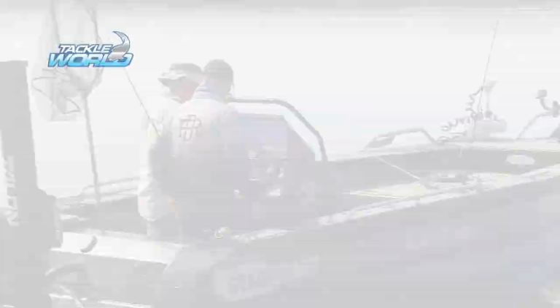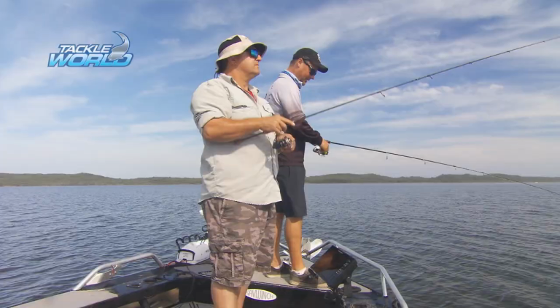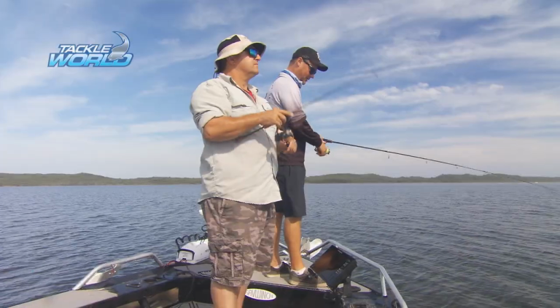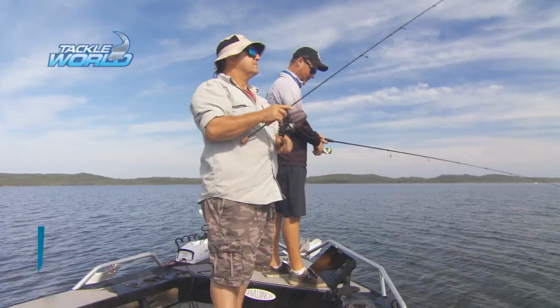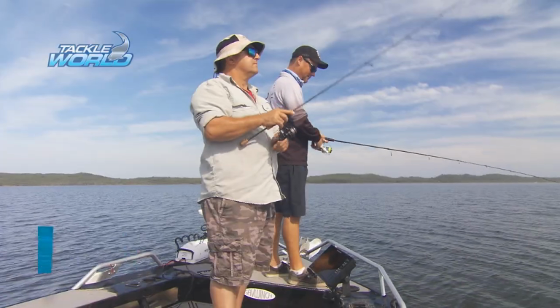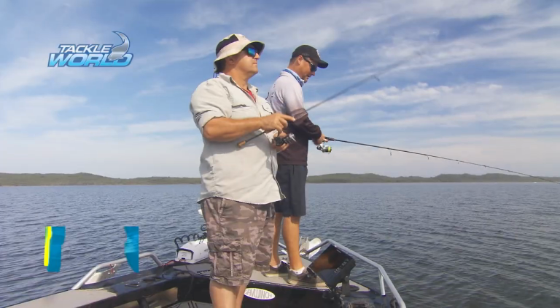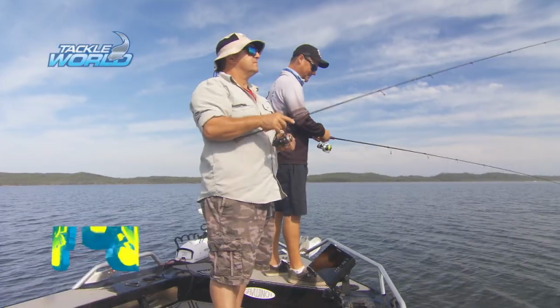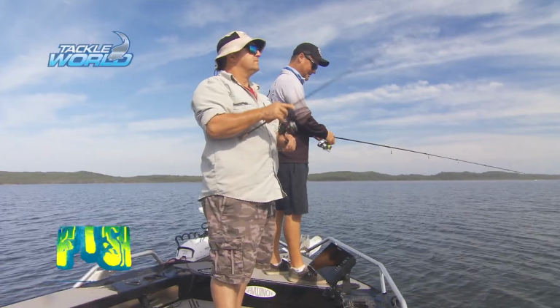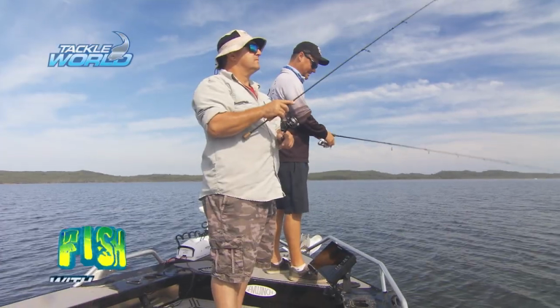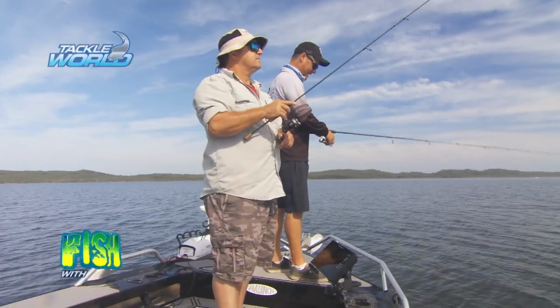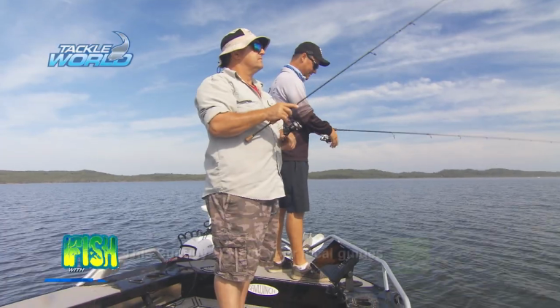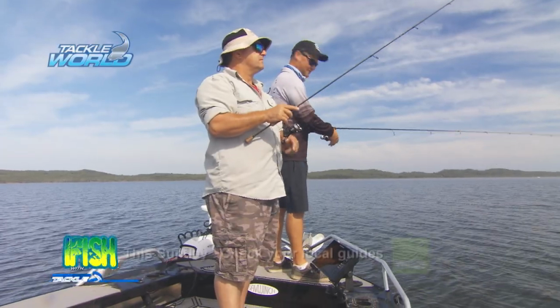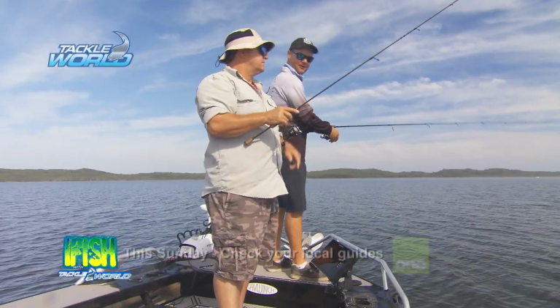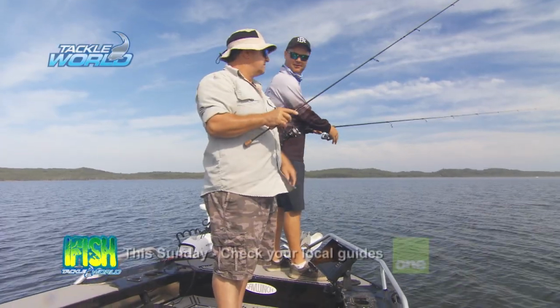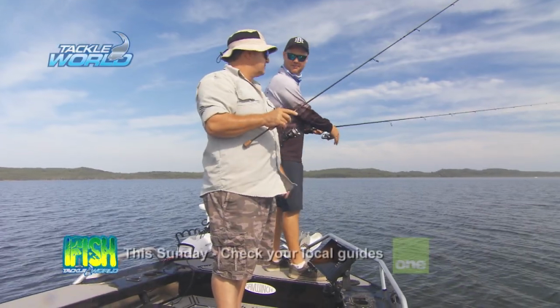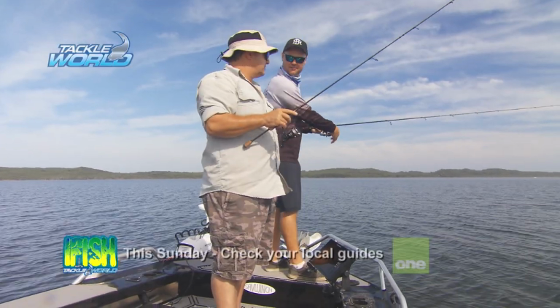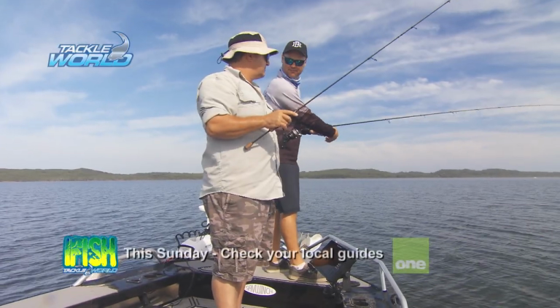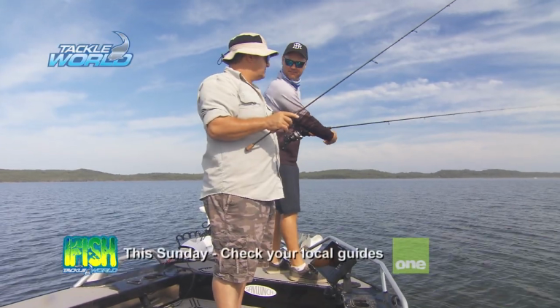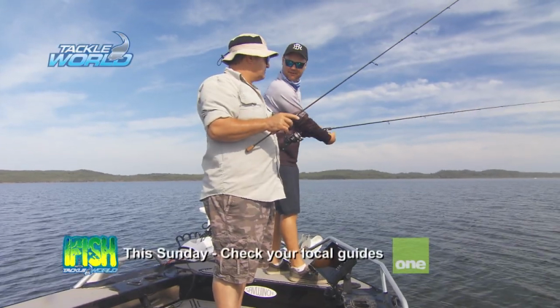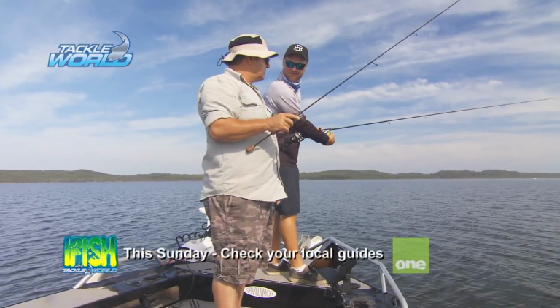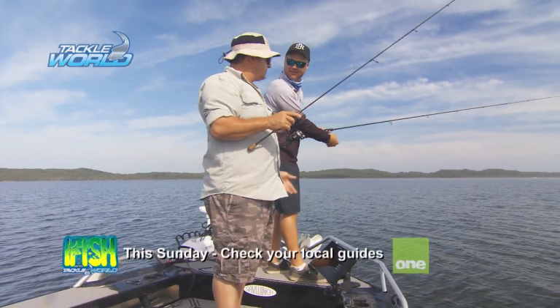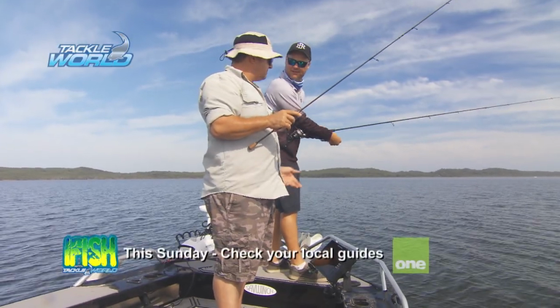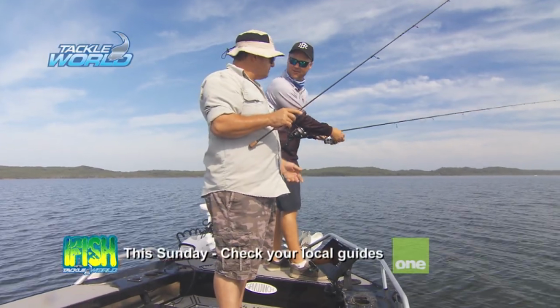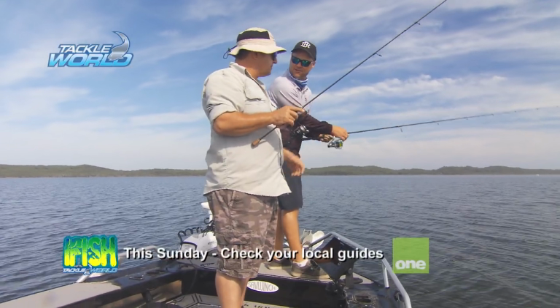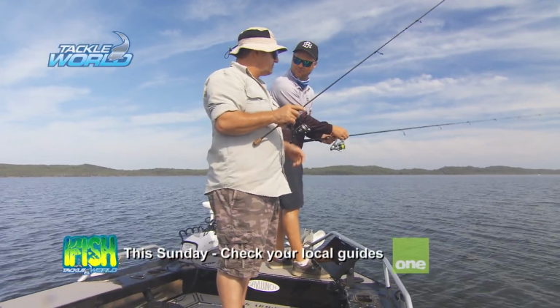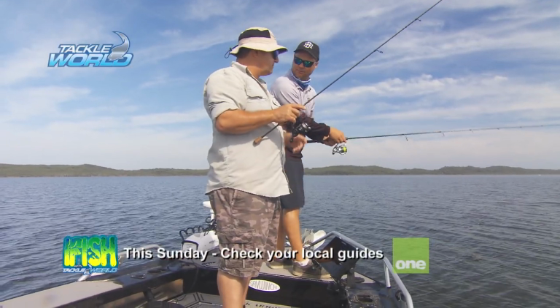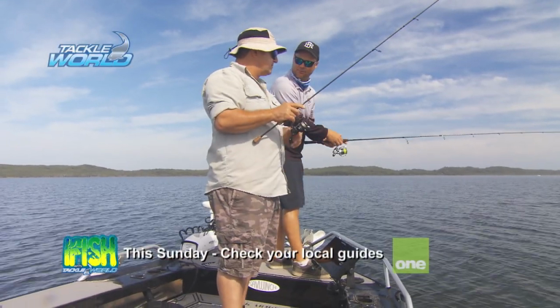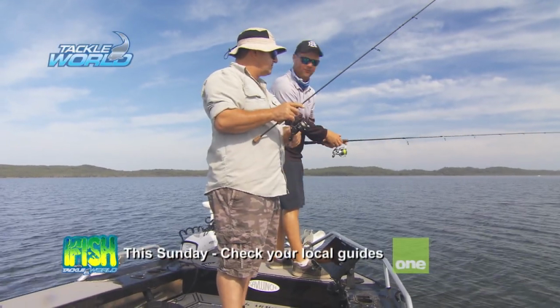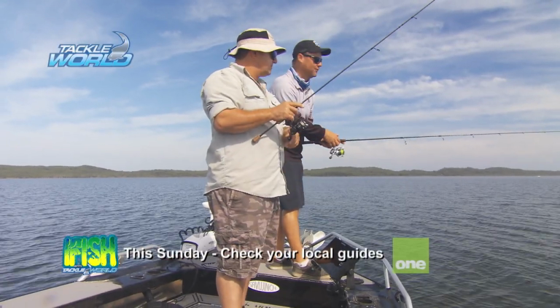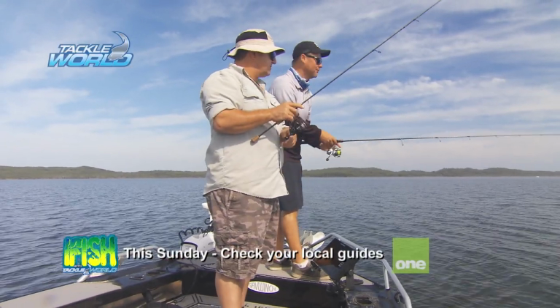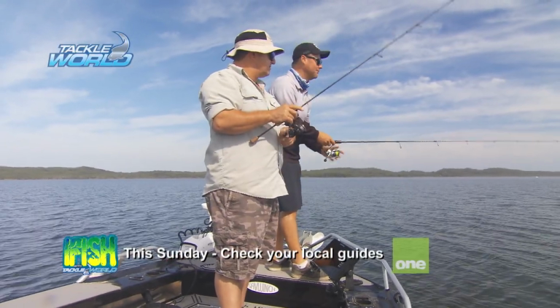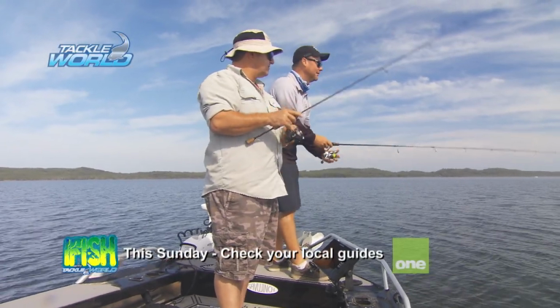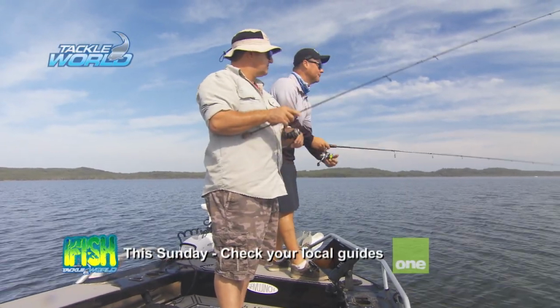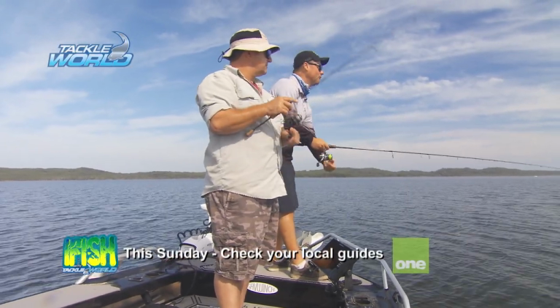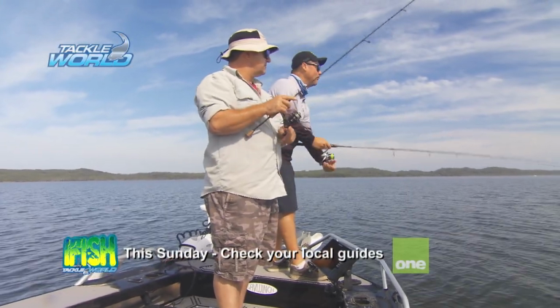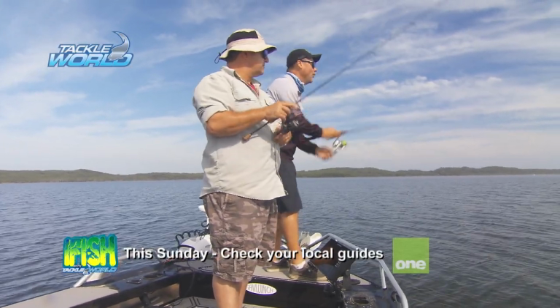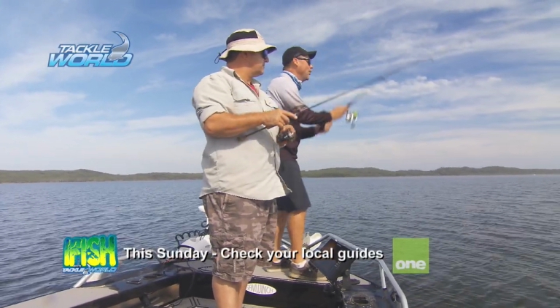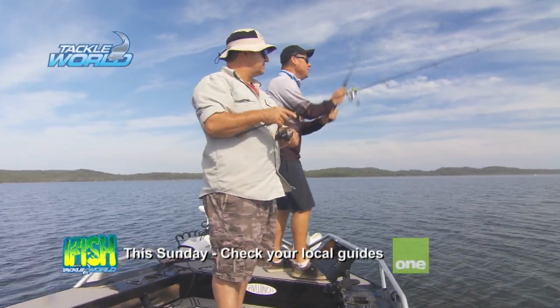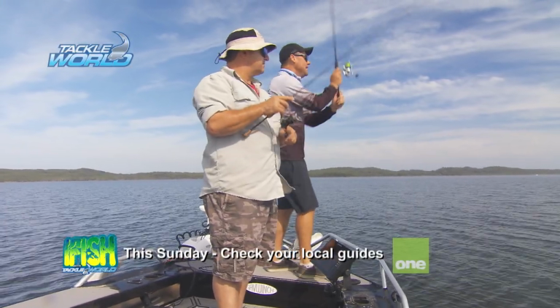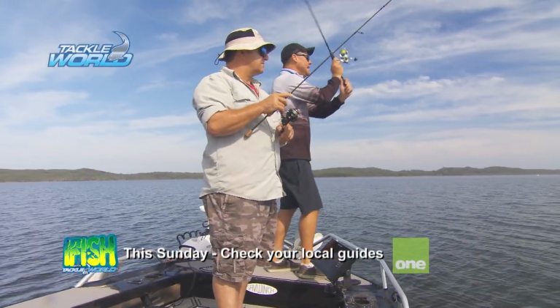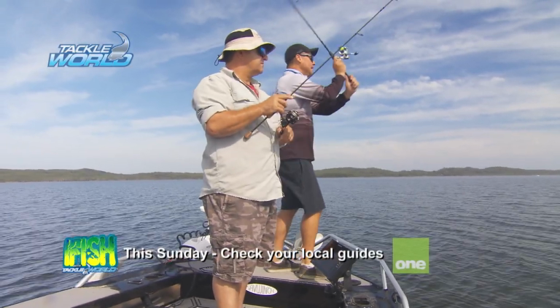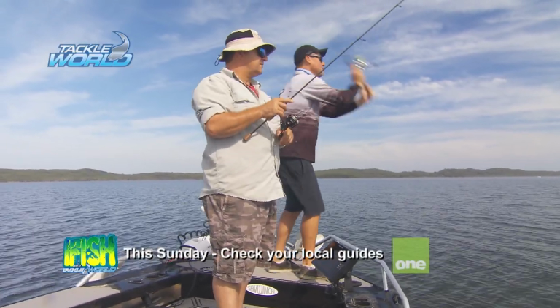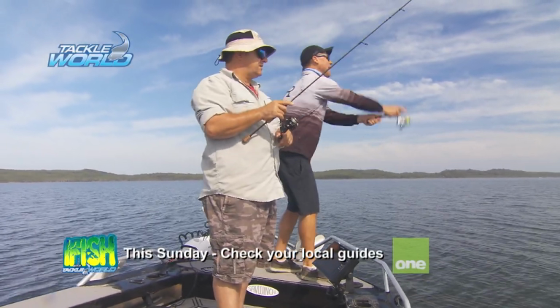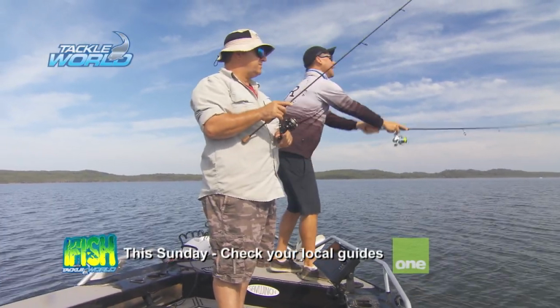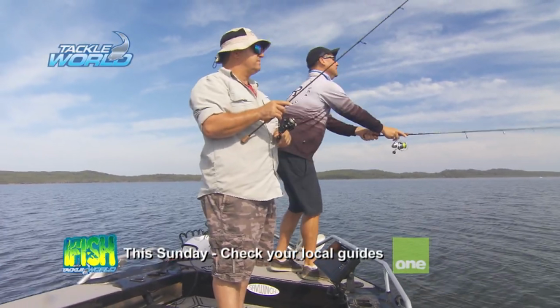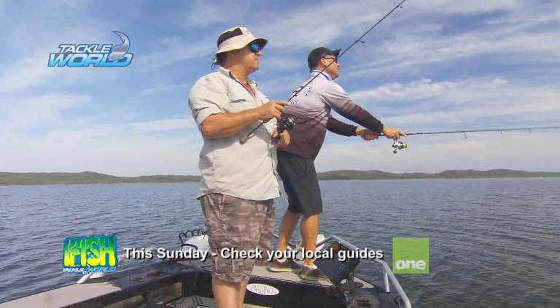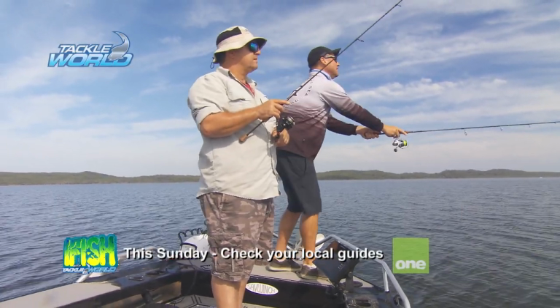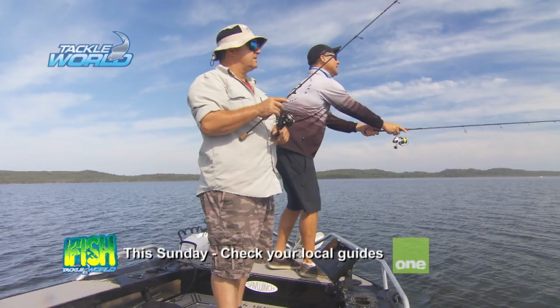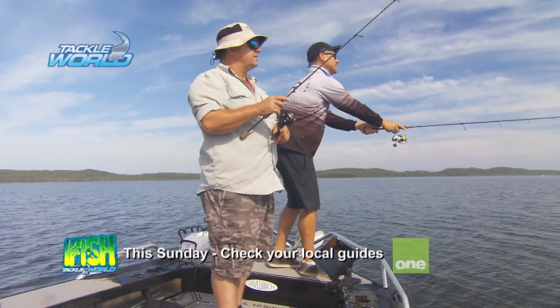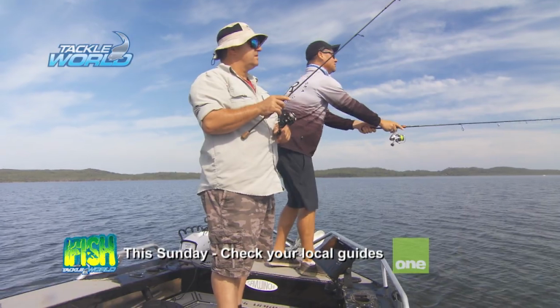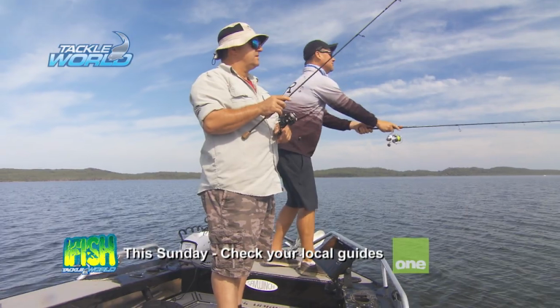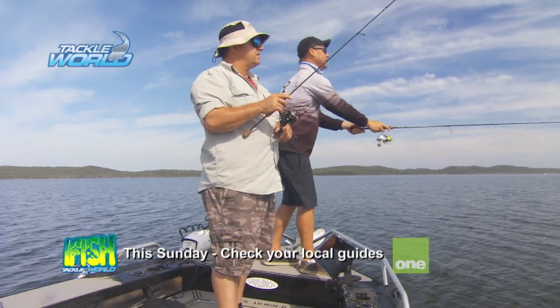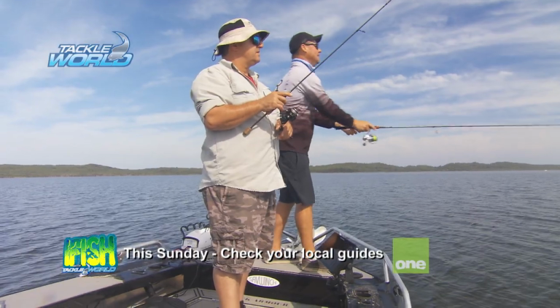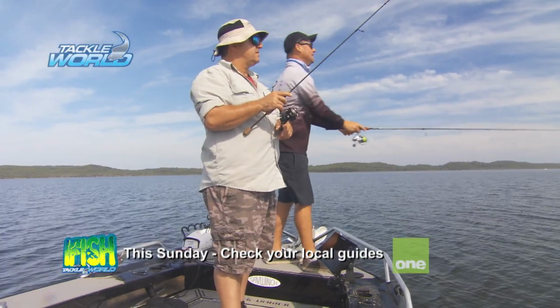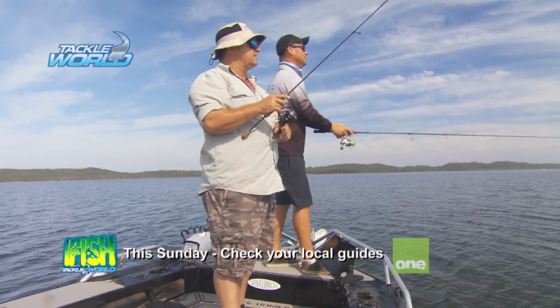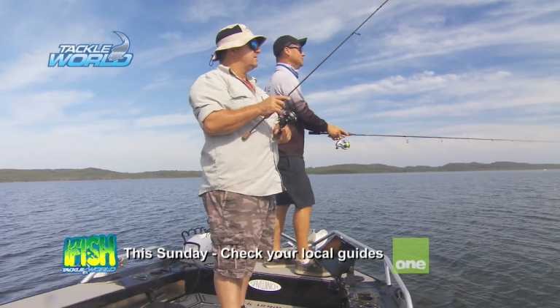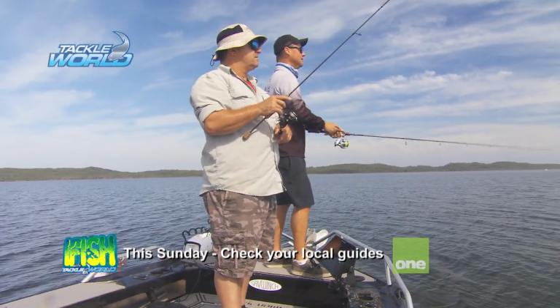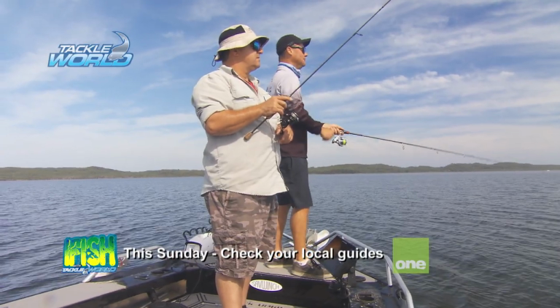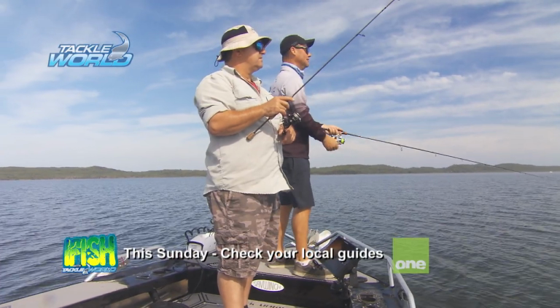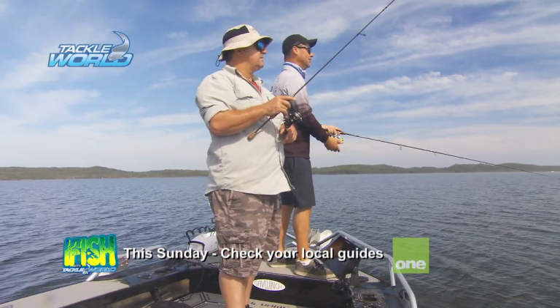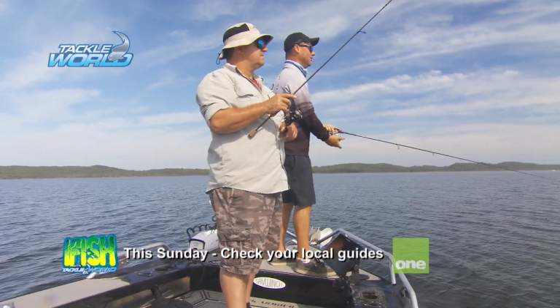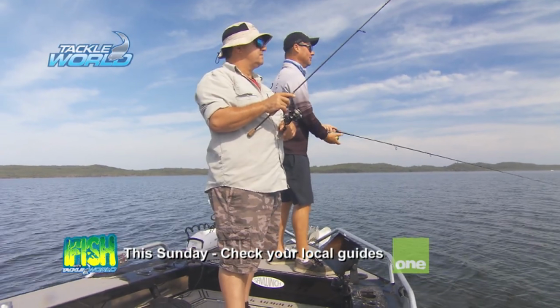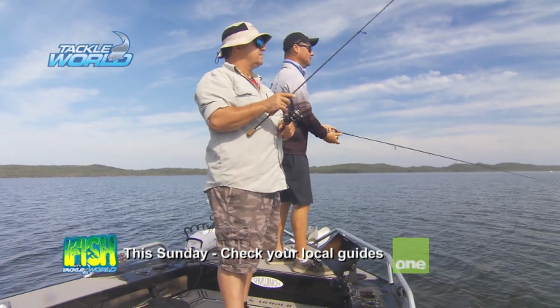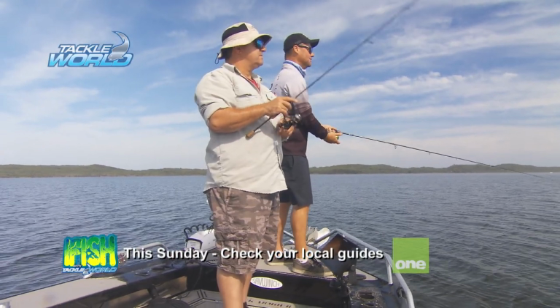A lot of people are scared to throw lures at bream. They think you've got to use a prawn or a bit of worm, but you can catch really good bream on lures.